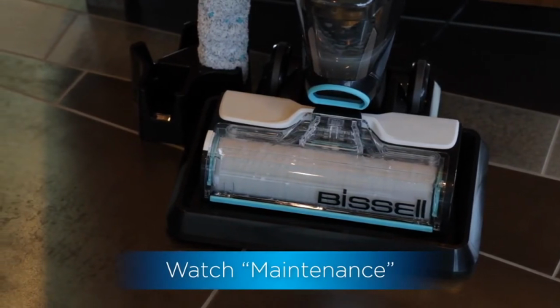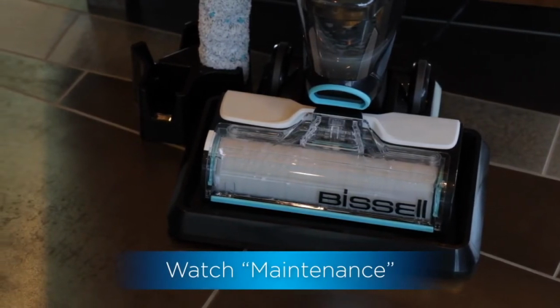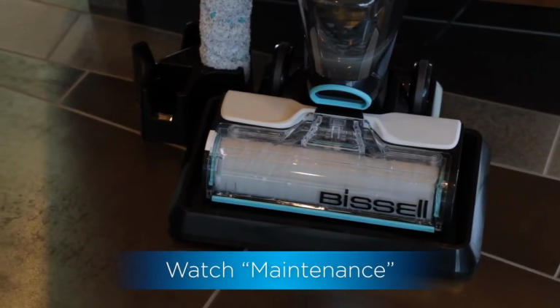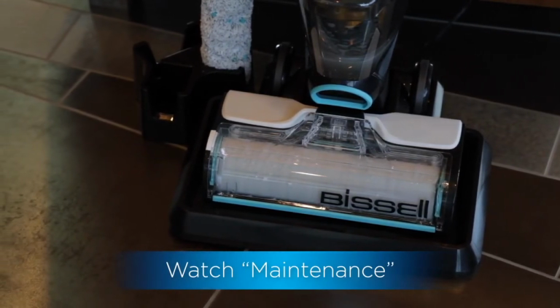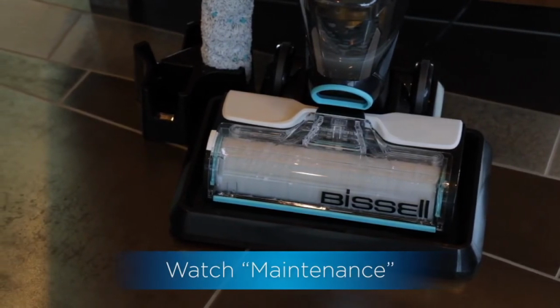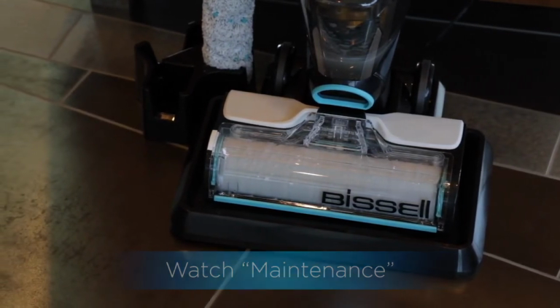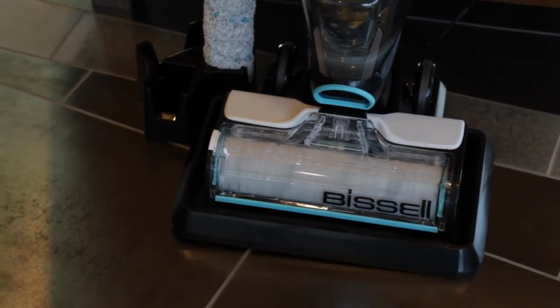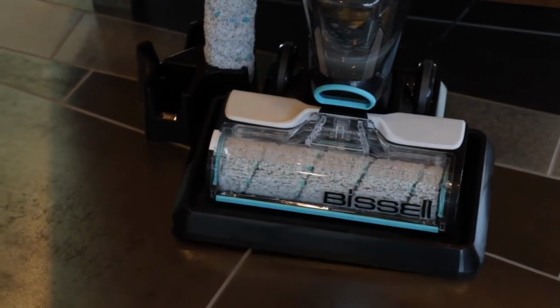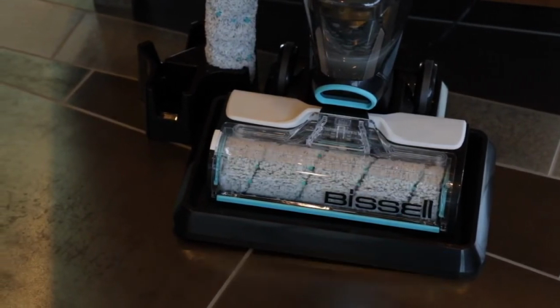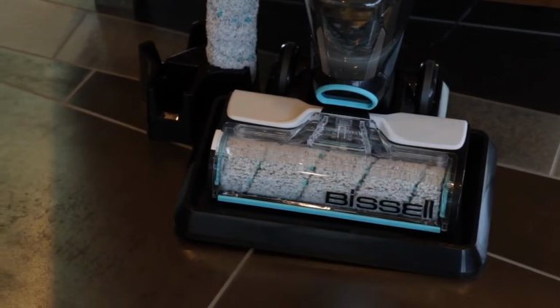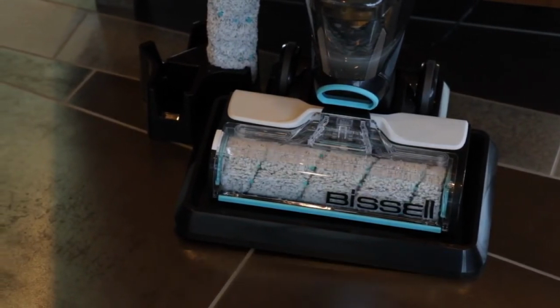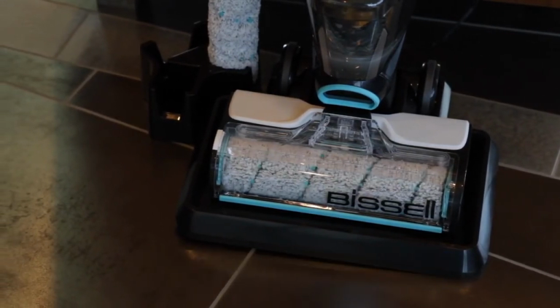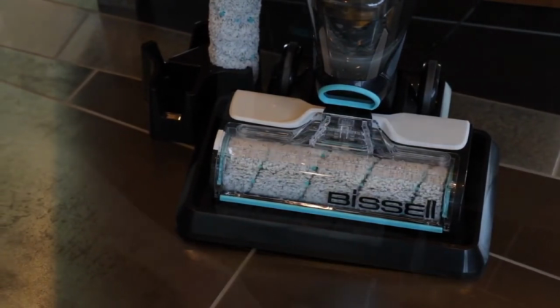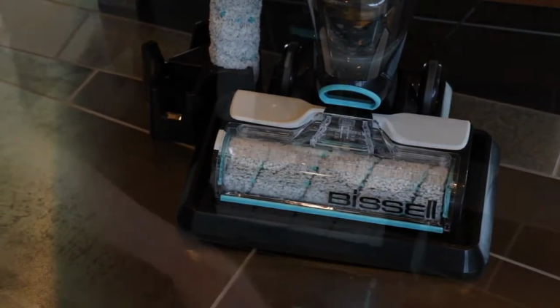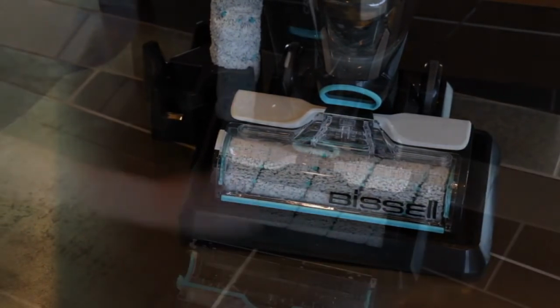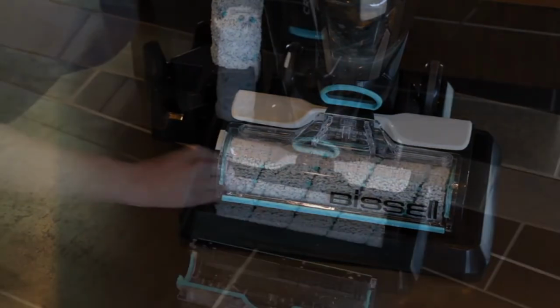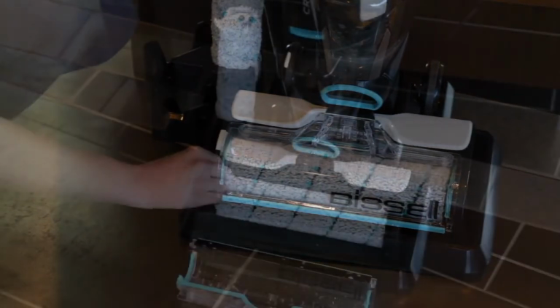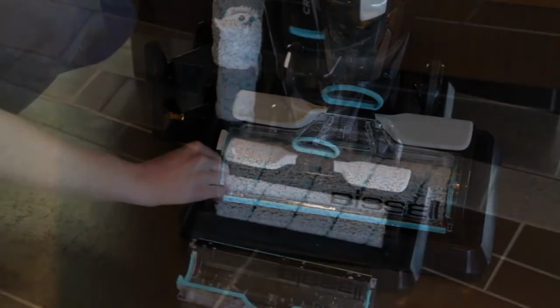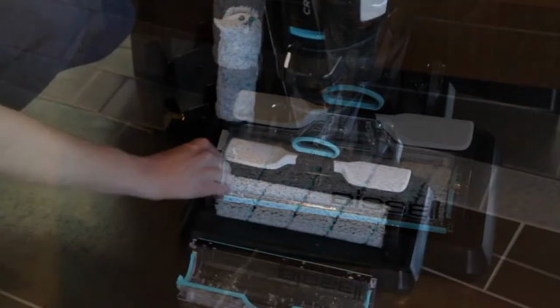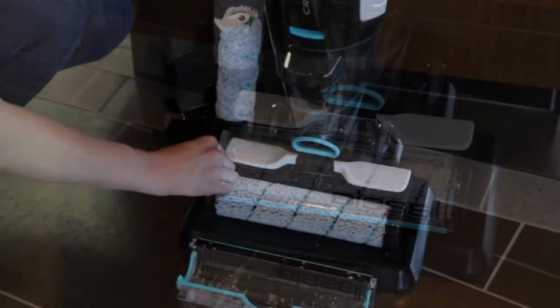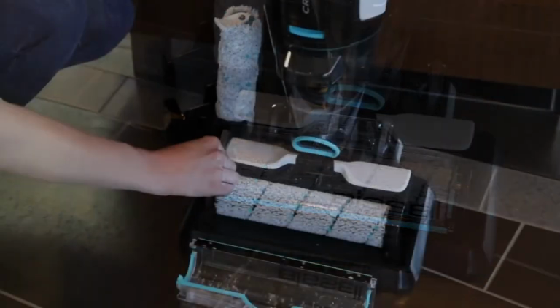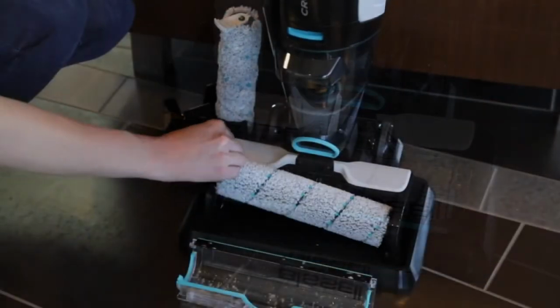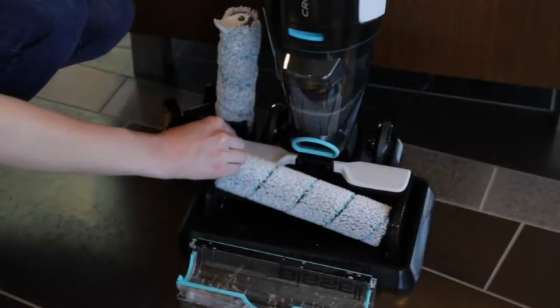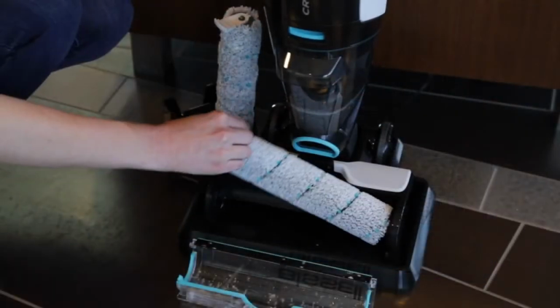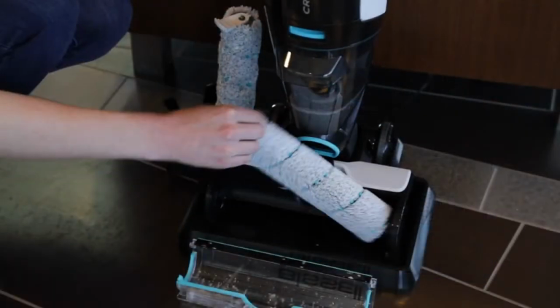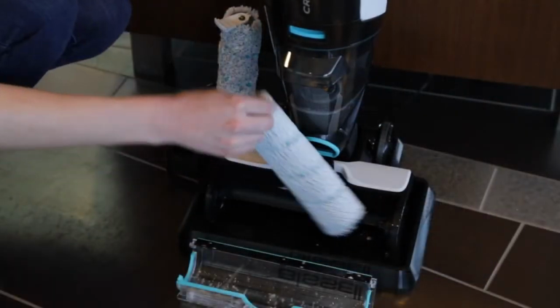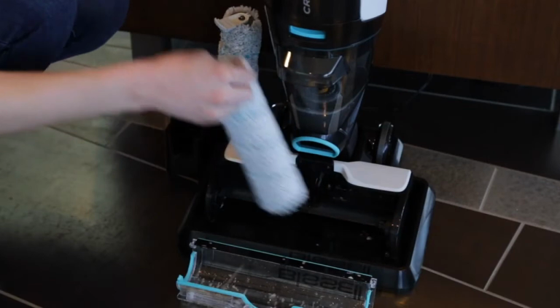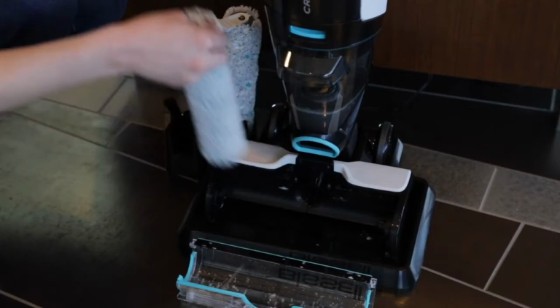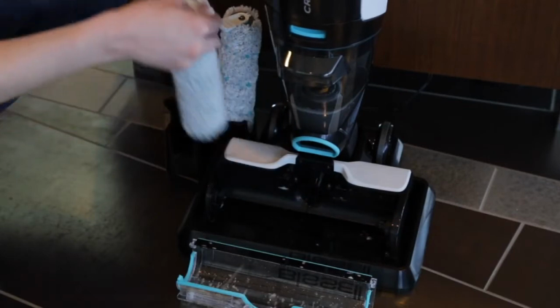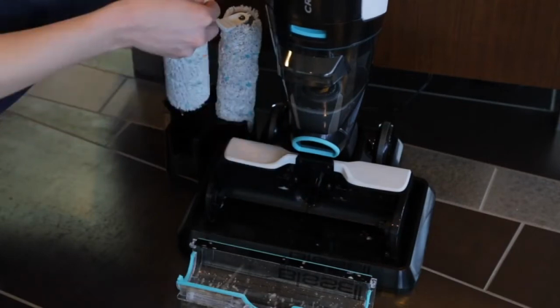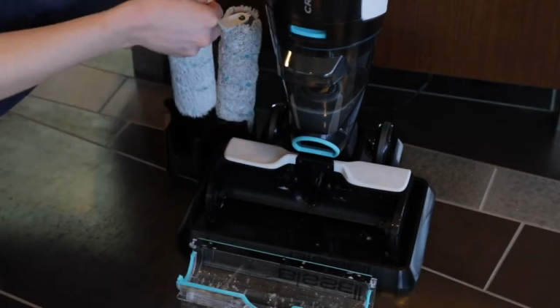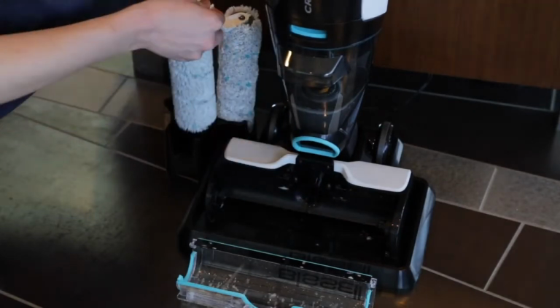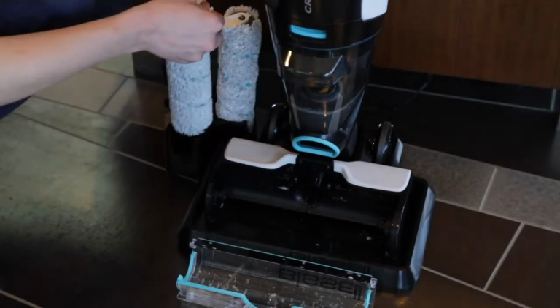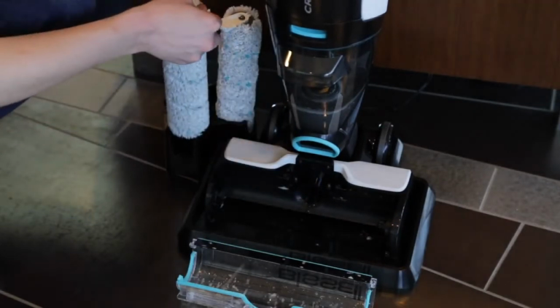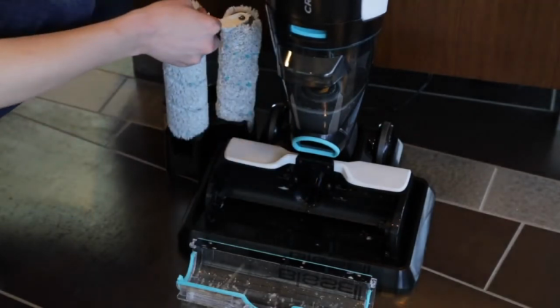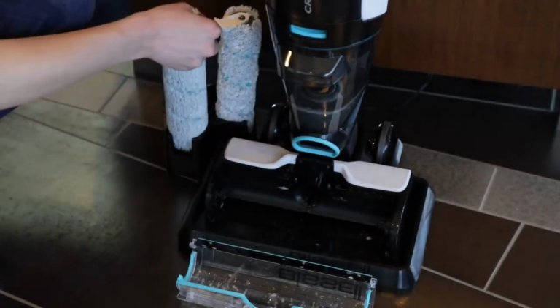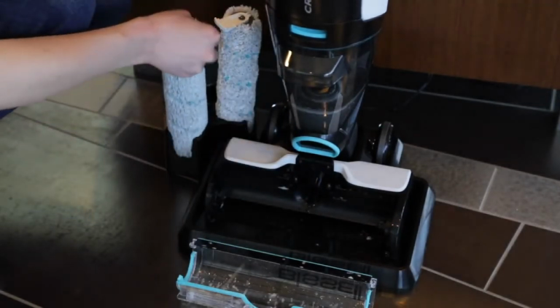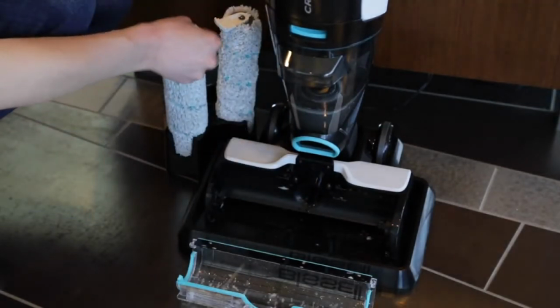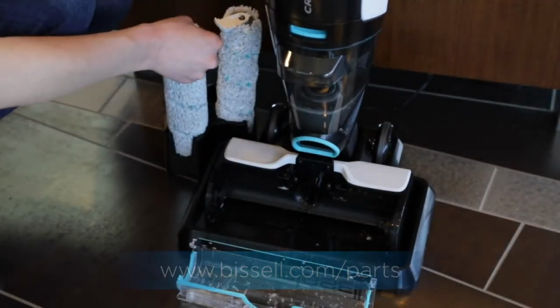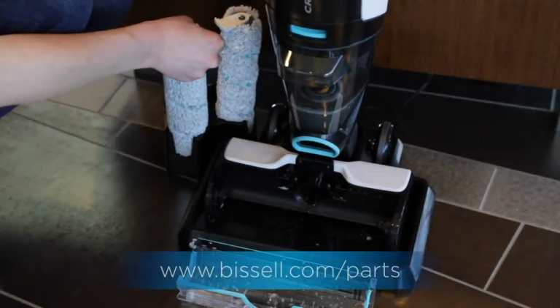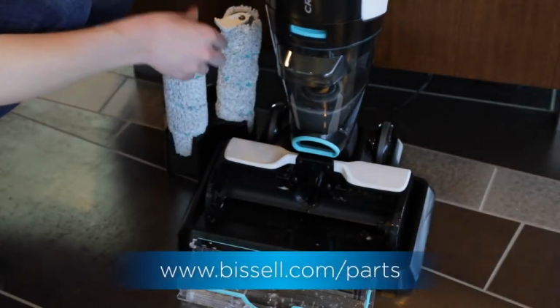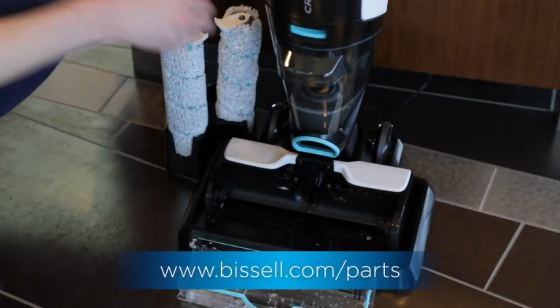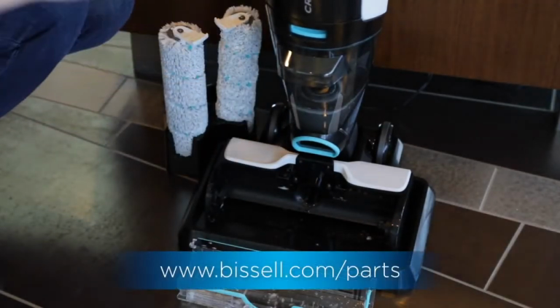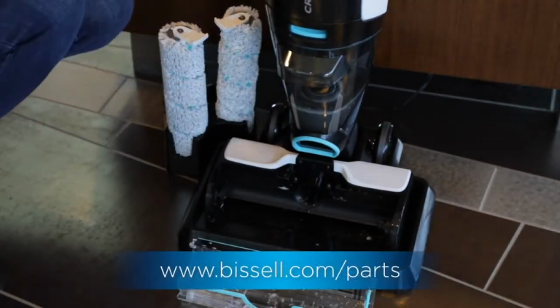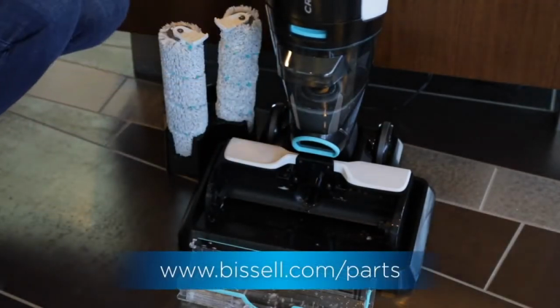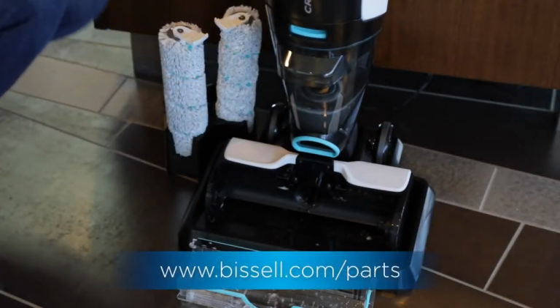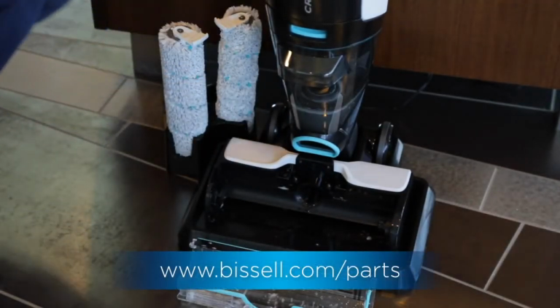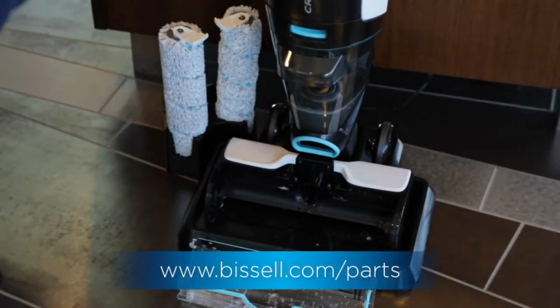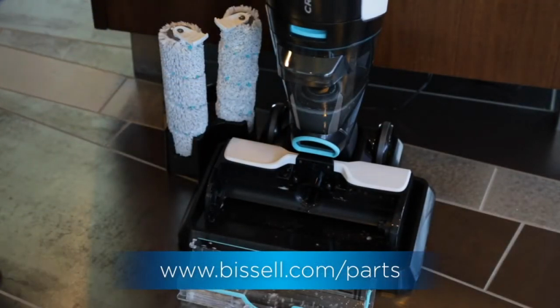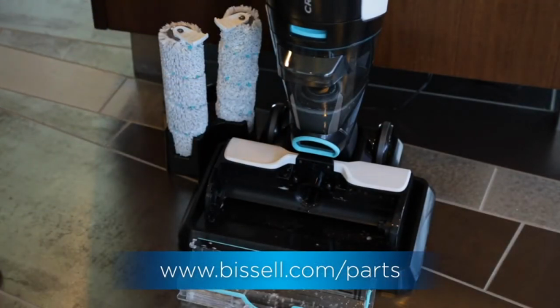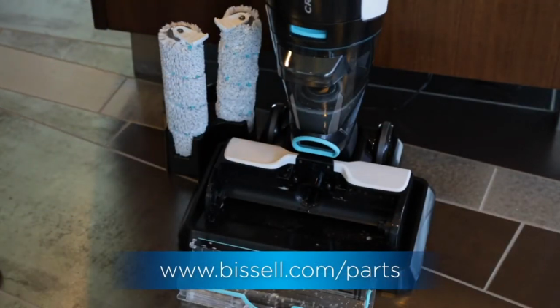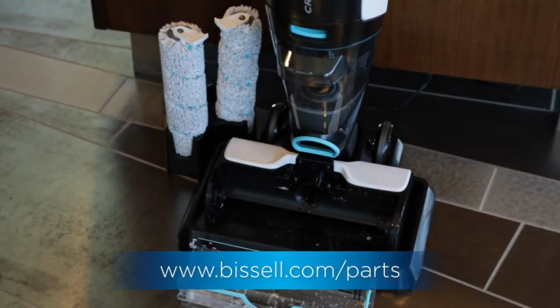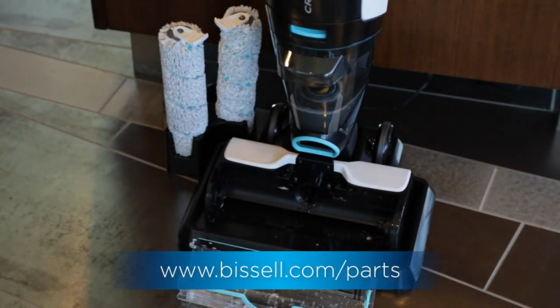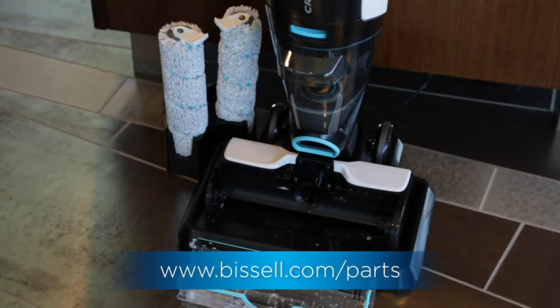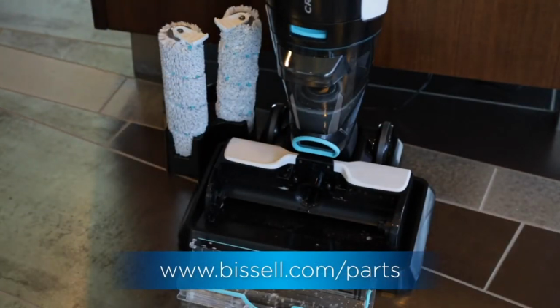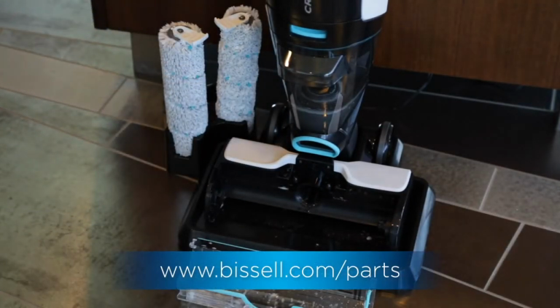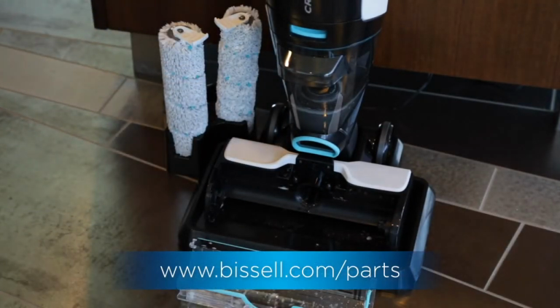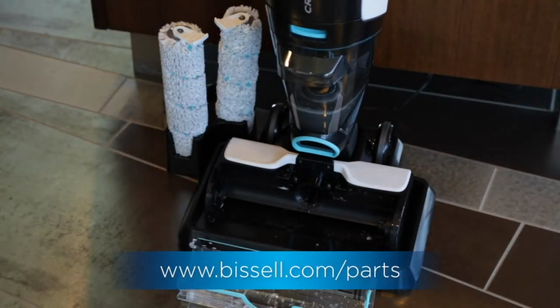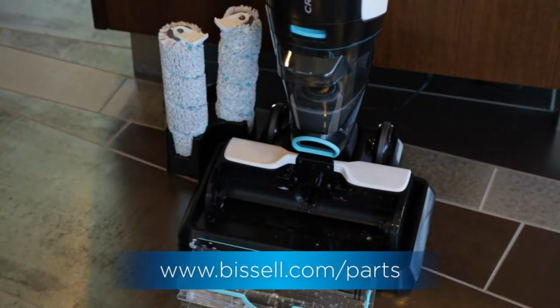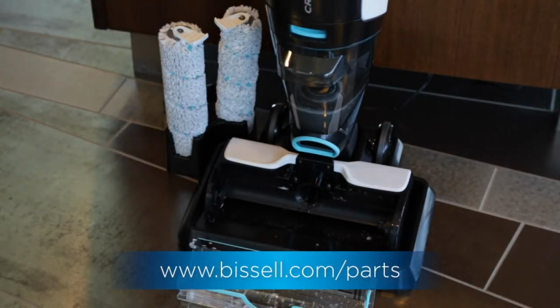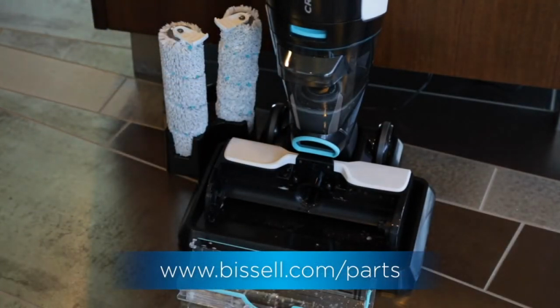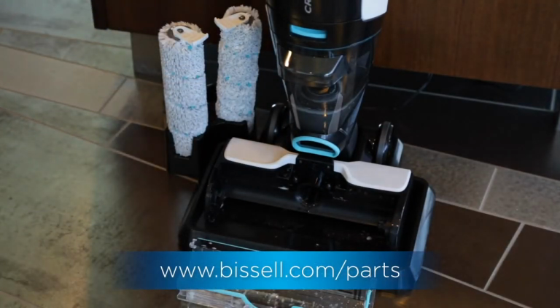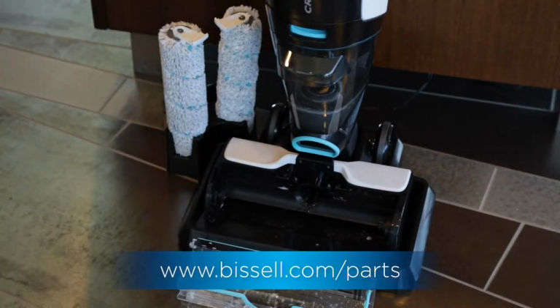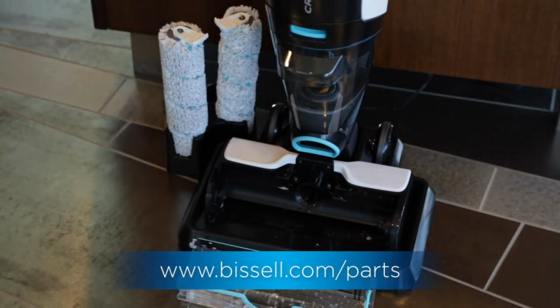Also be sure to replace your brush roll after 10 hours of use. To order new brush rolls, head to Bissell.com.